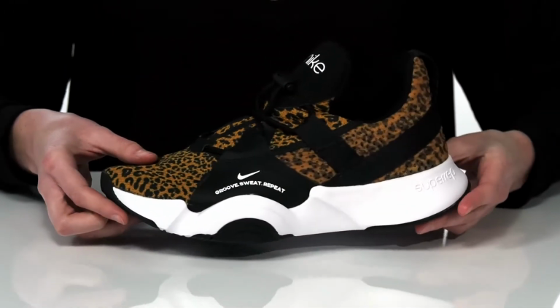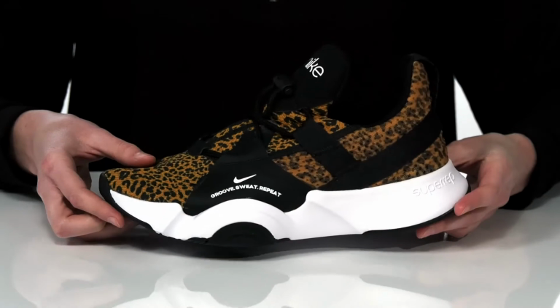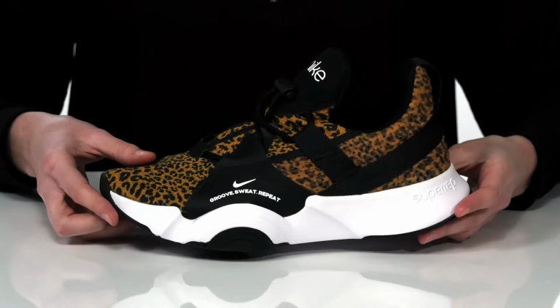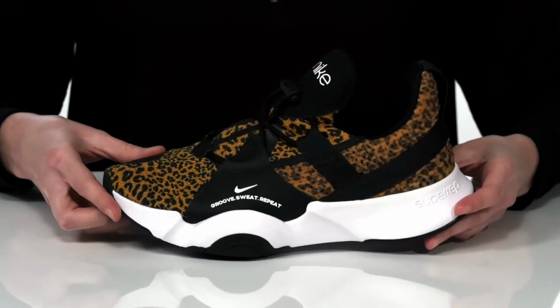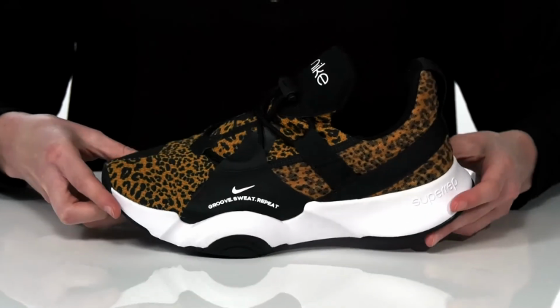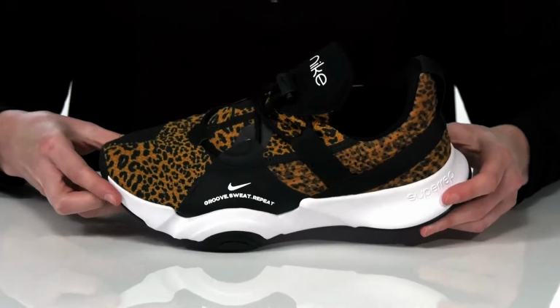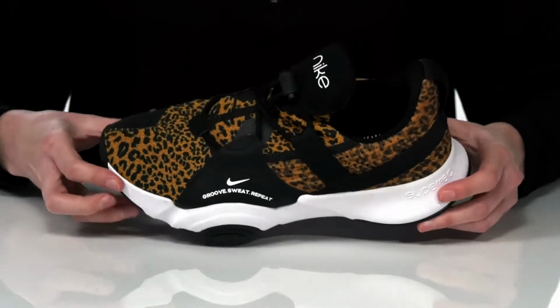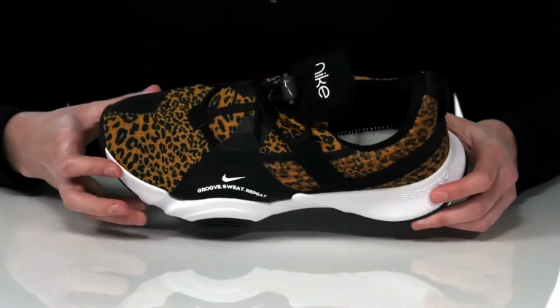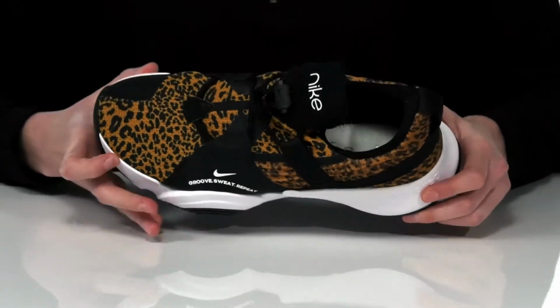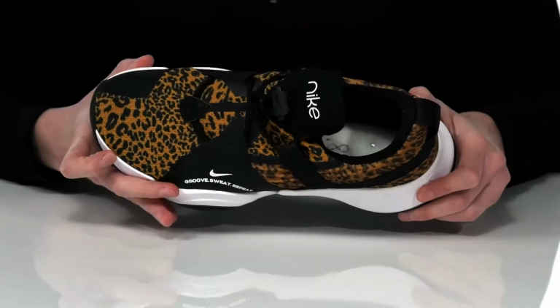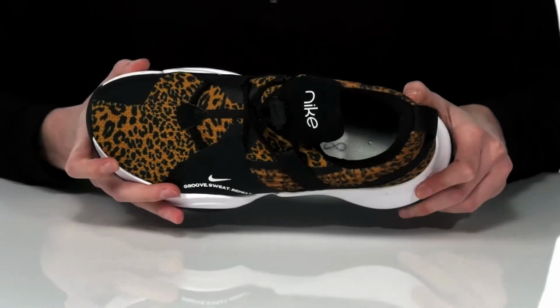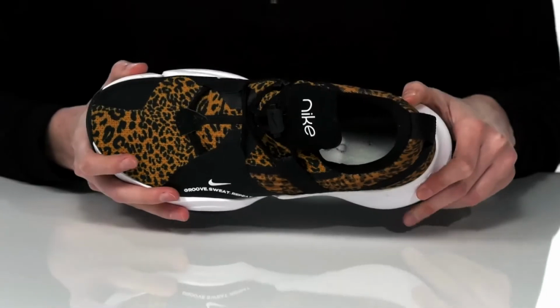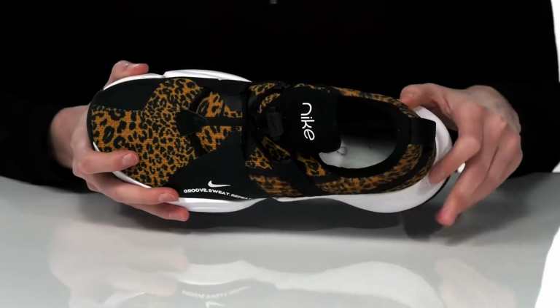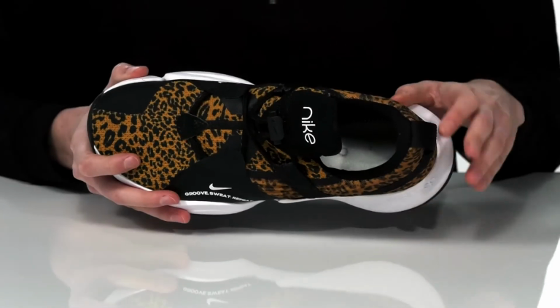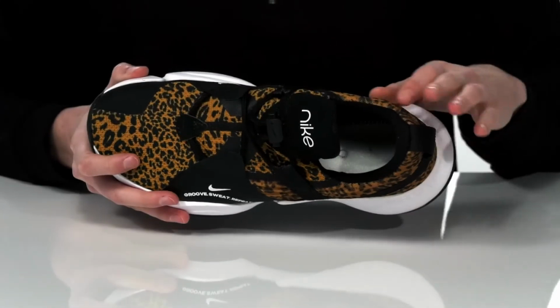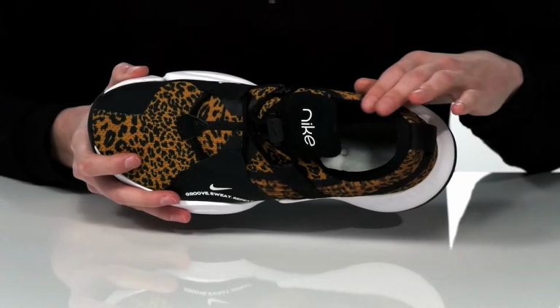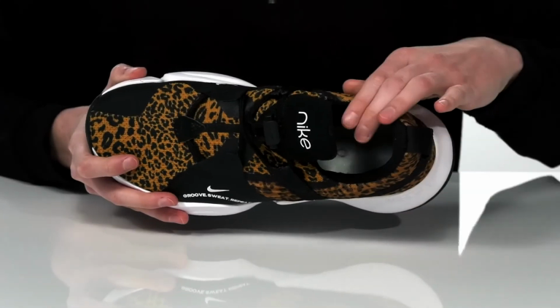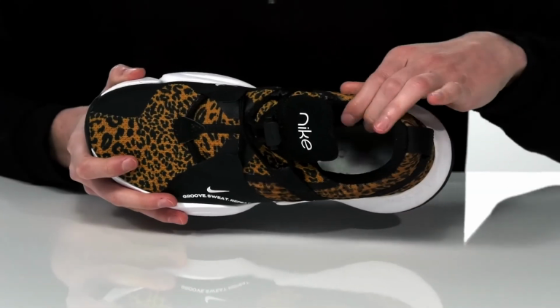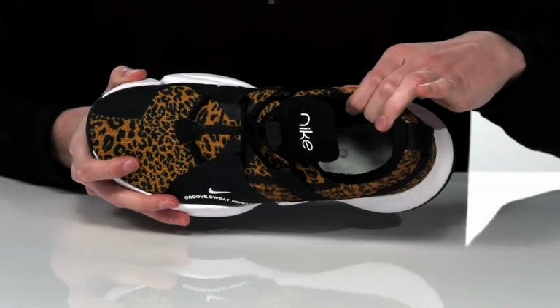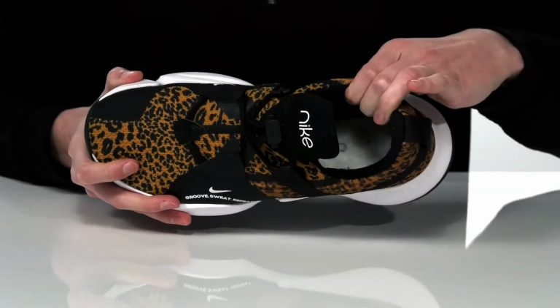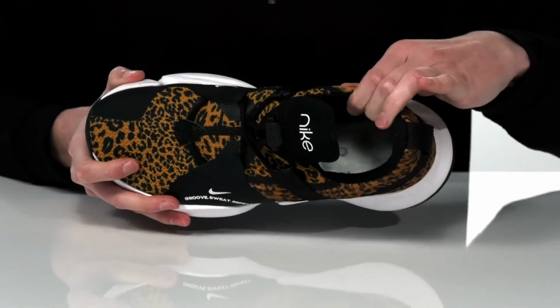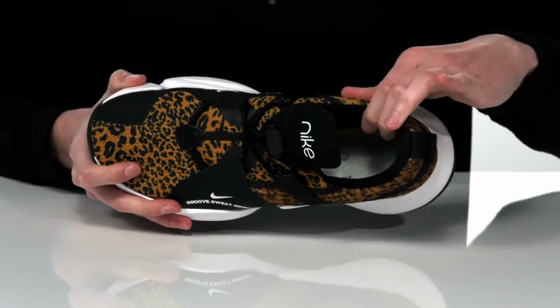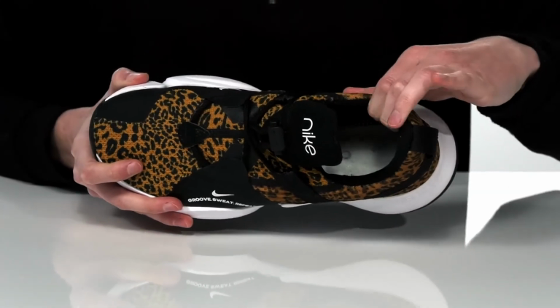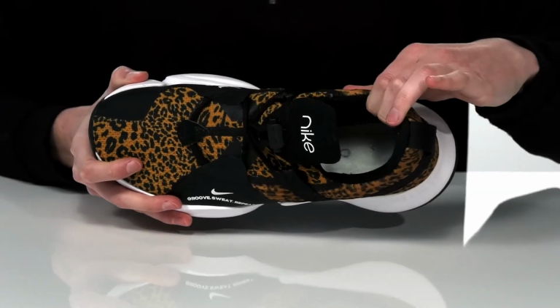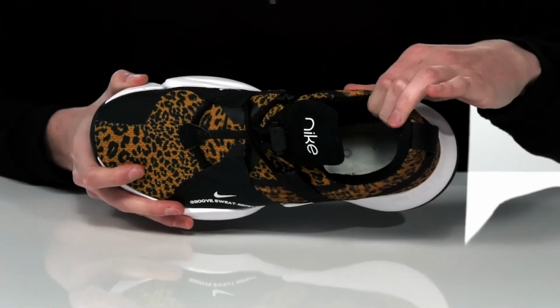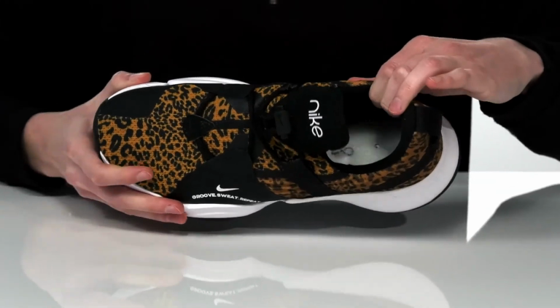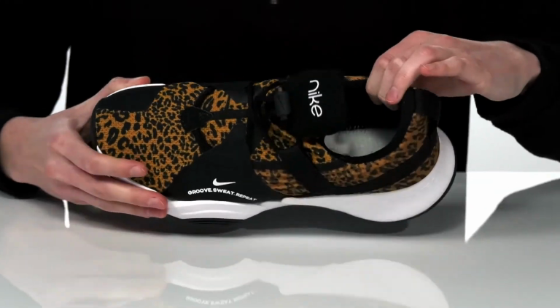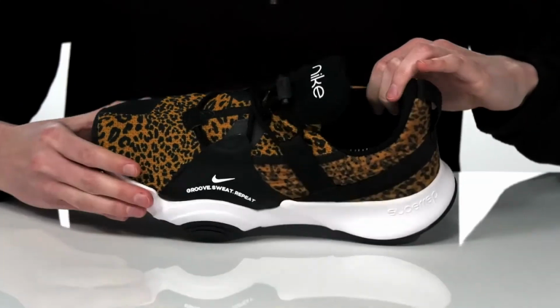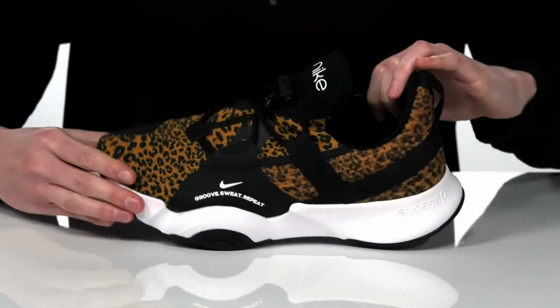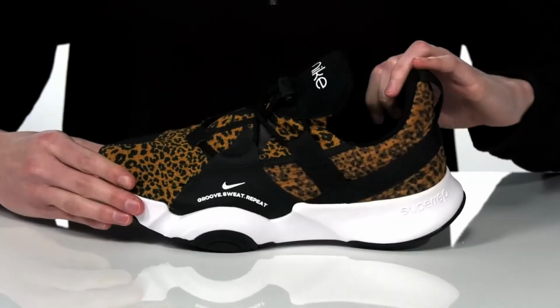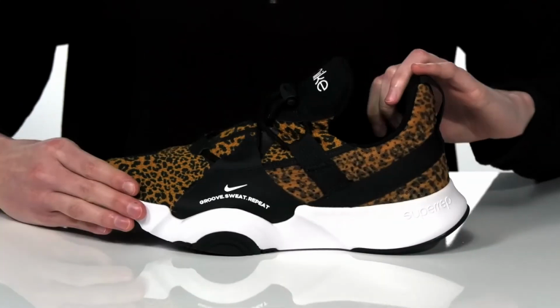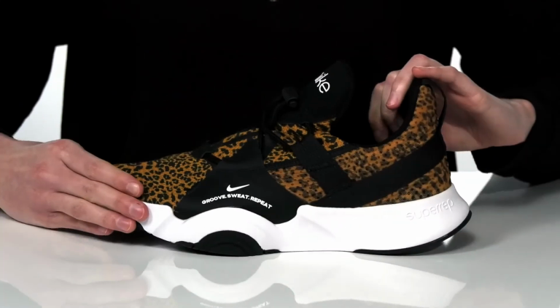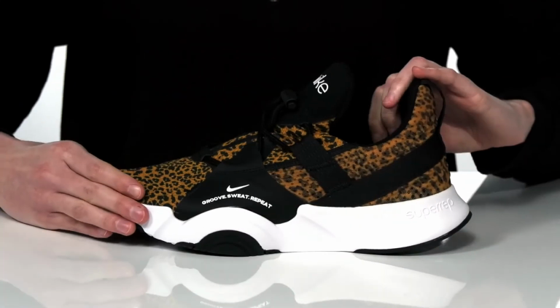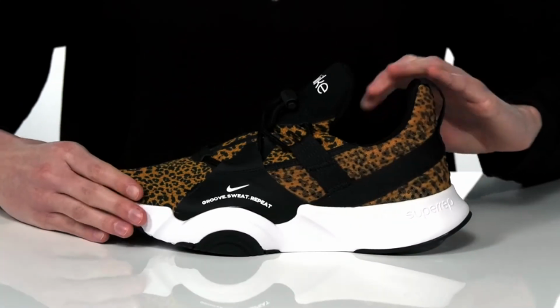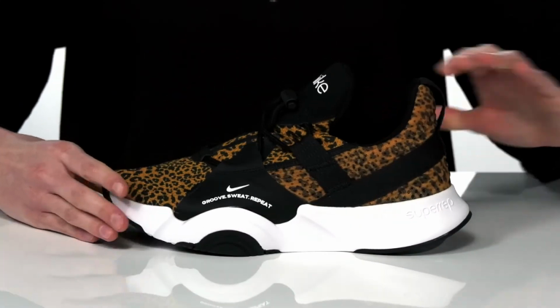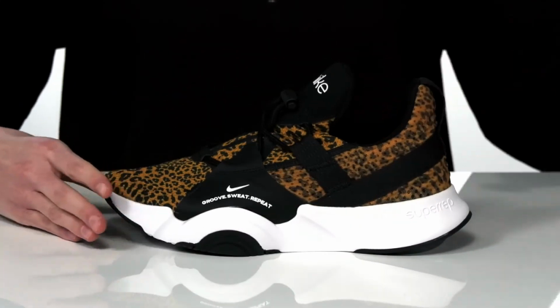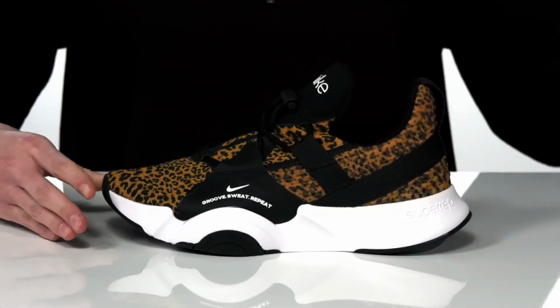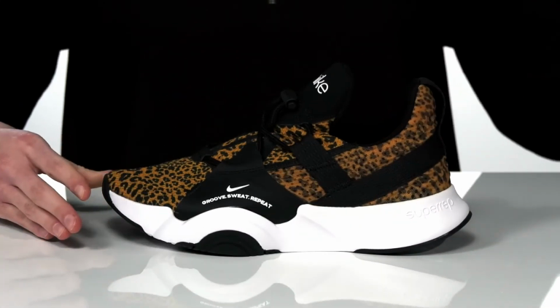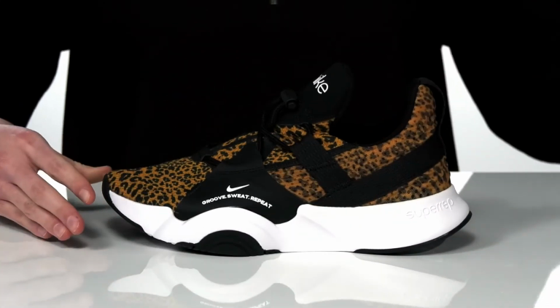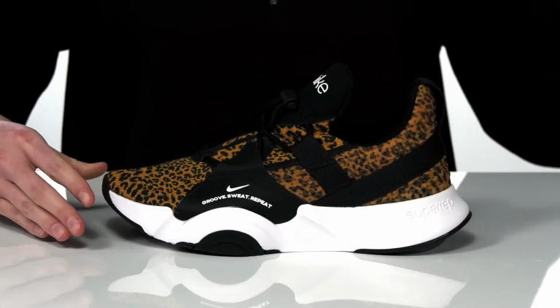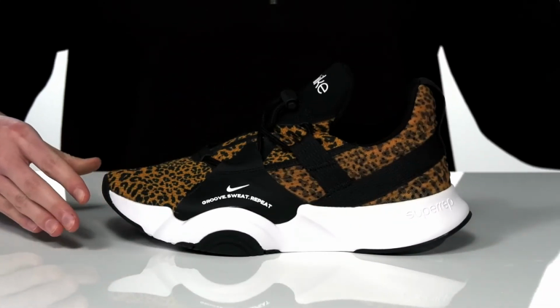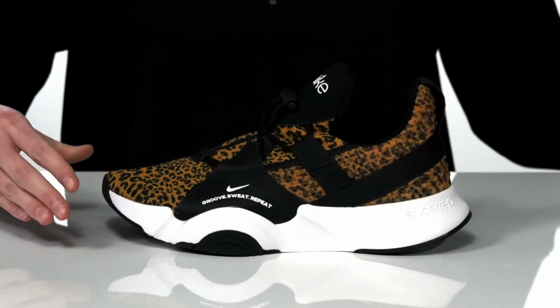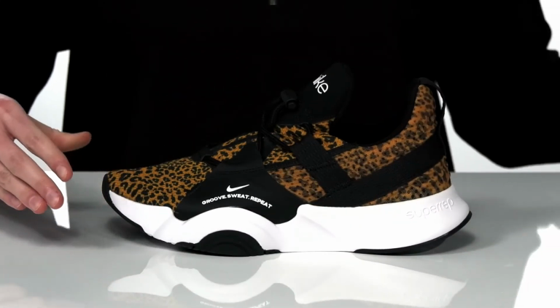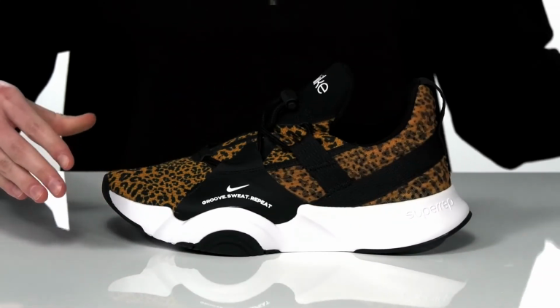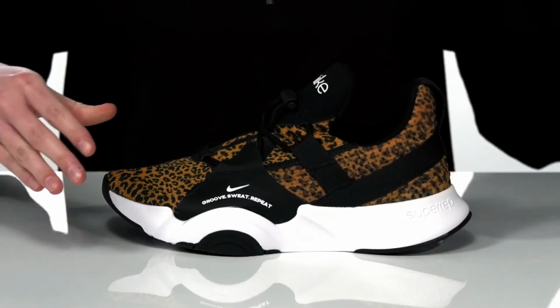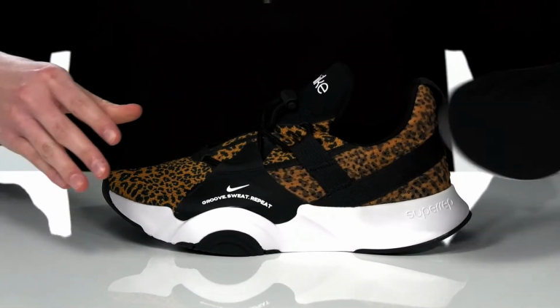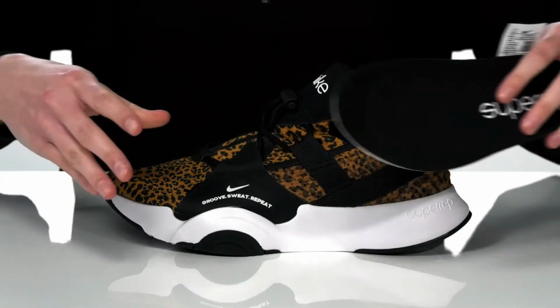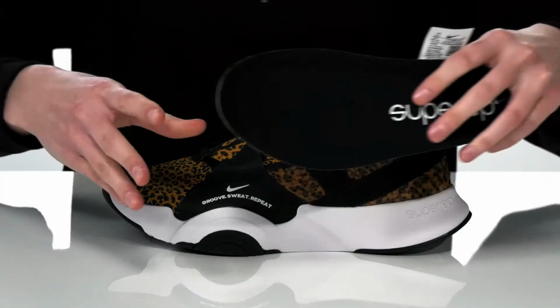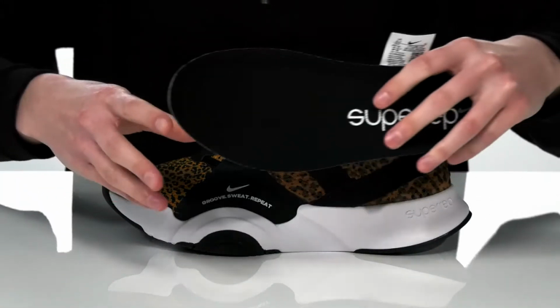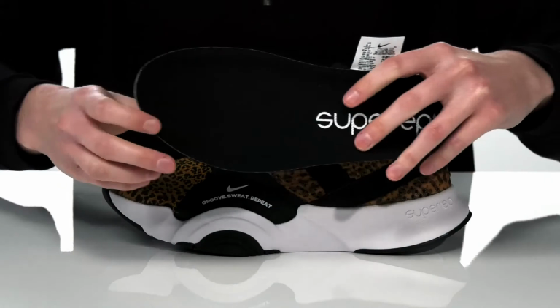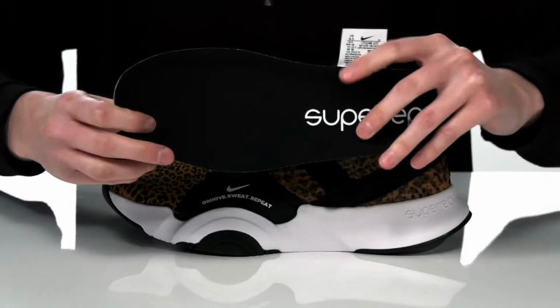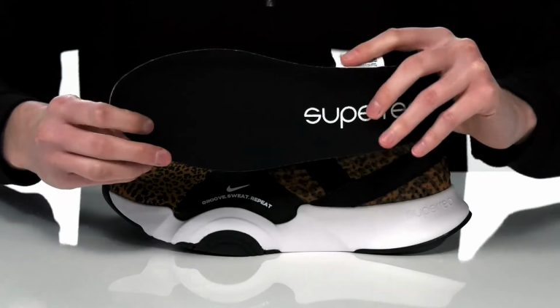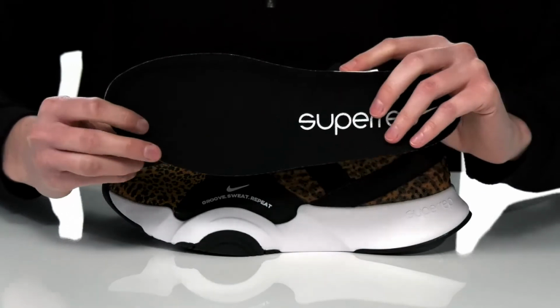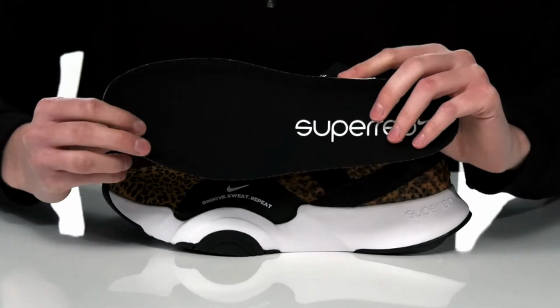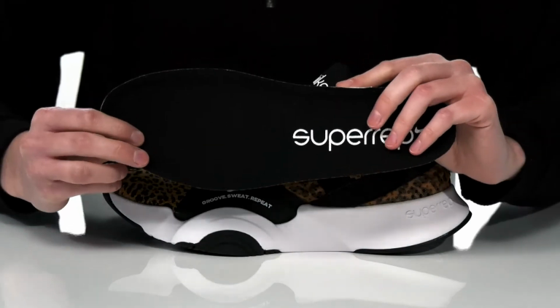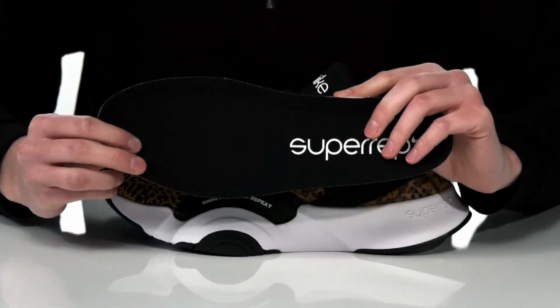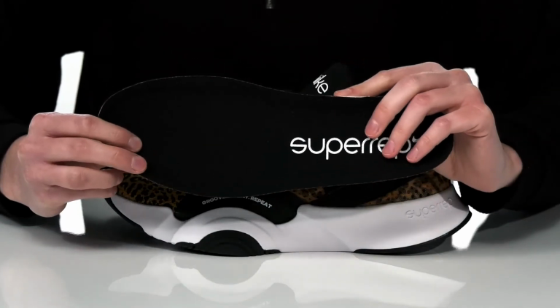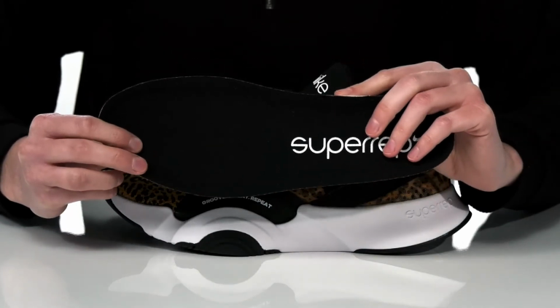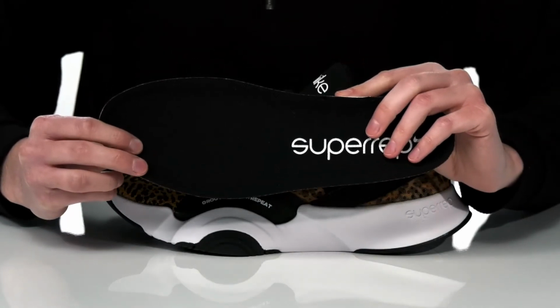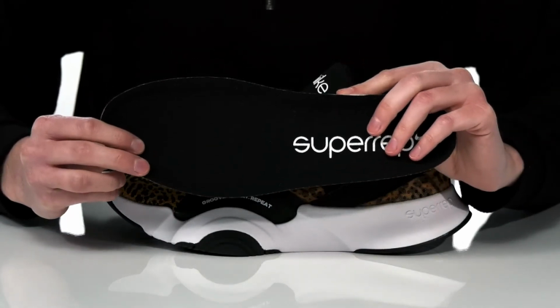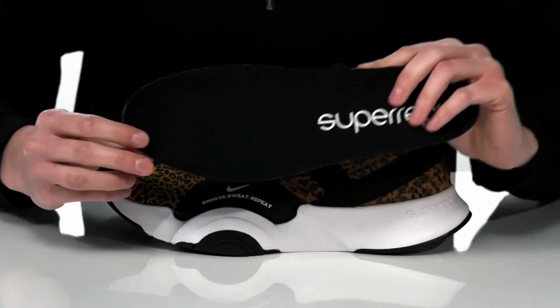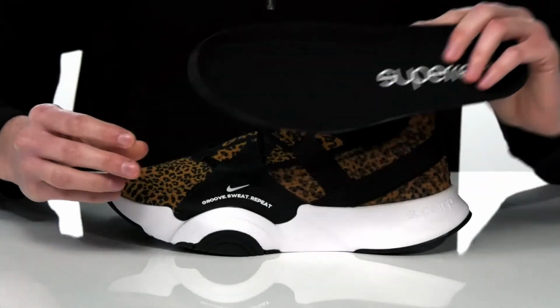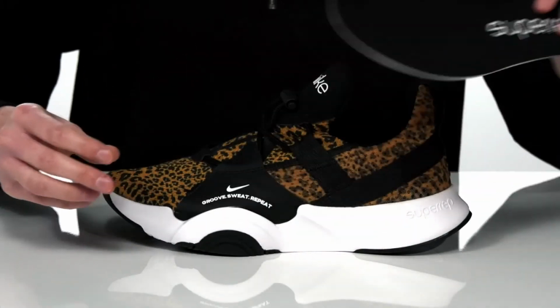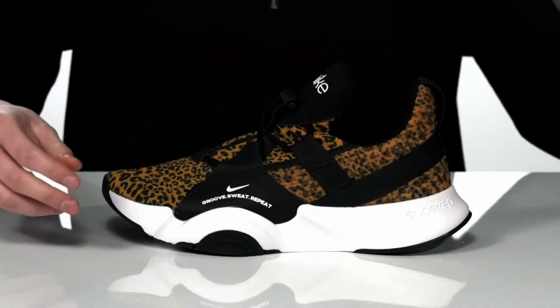Inside, they have a textile lining and are nicely padded around the collar, with a removable footbed that is even more cushioned.